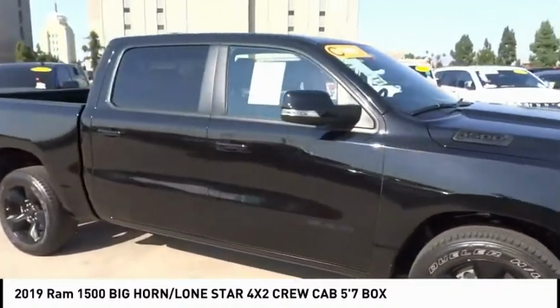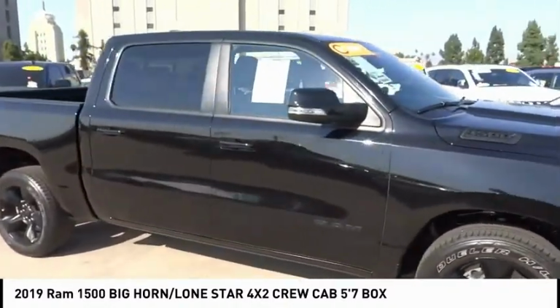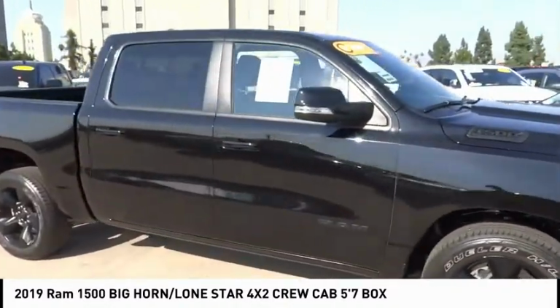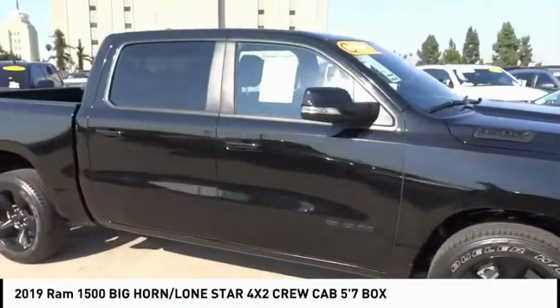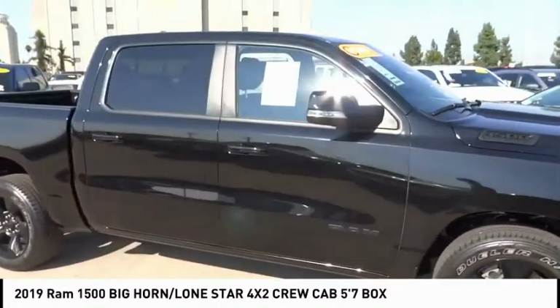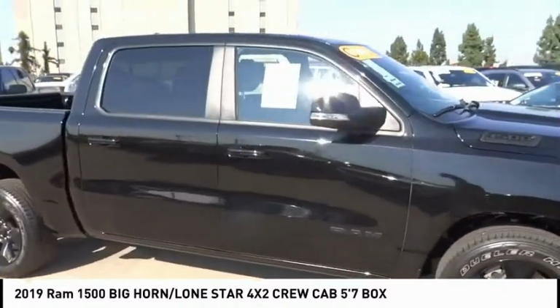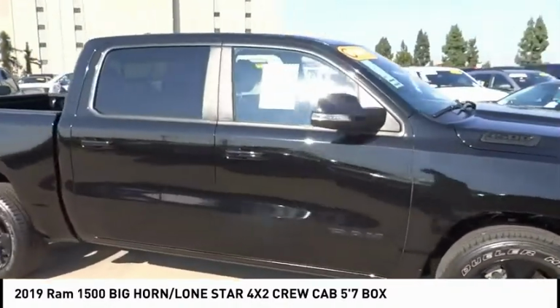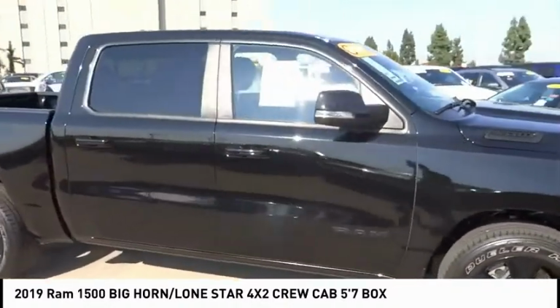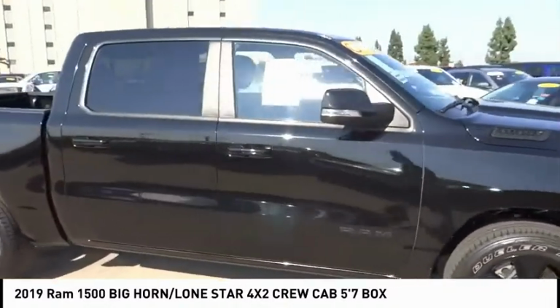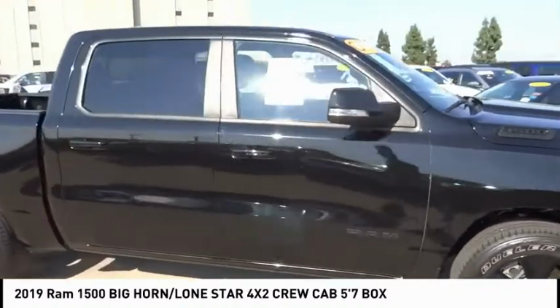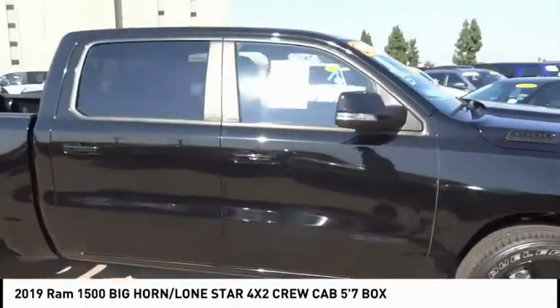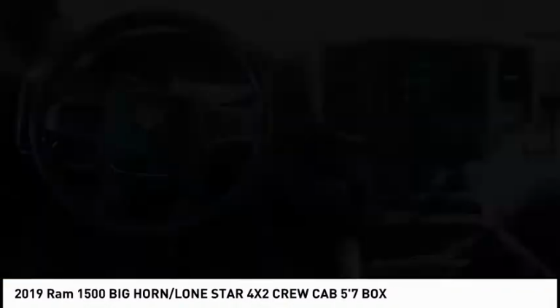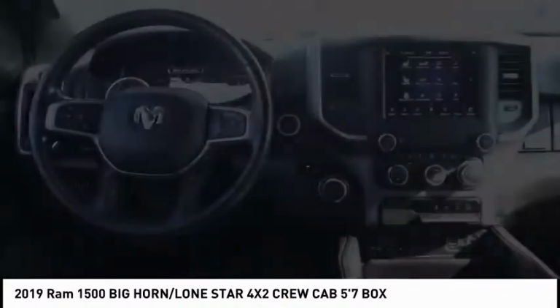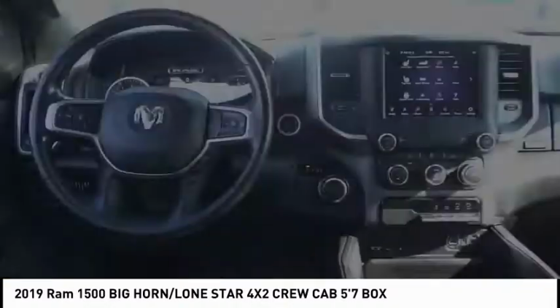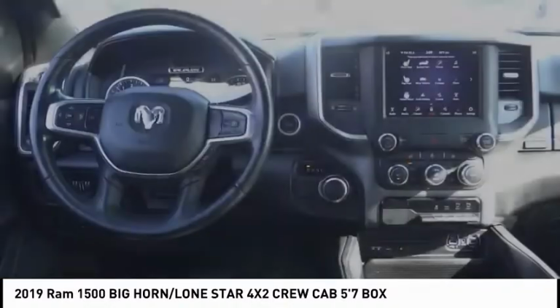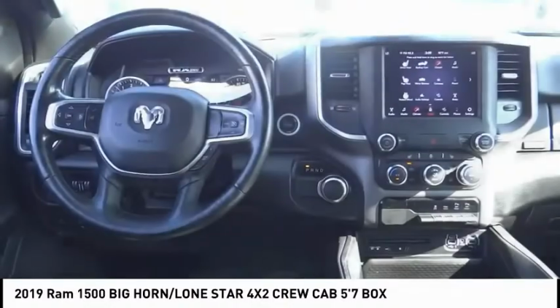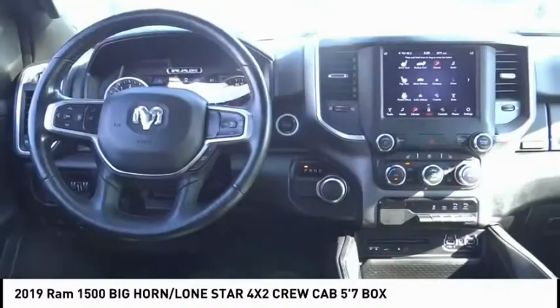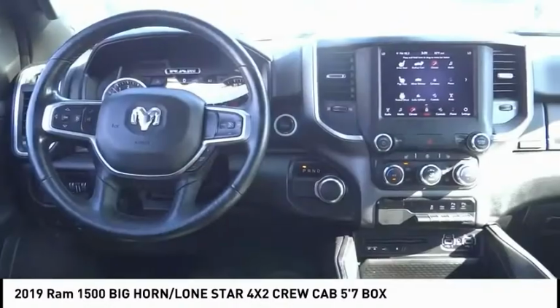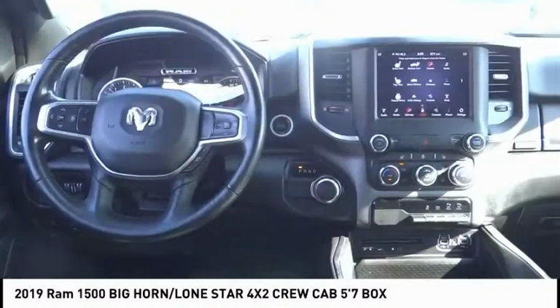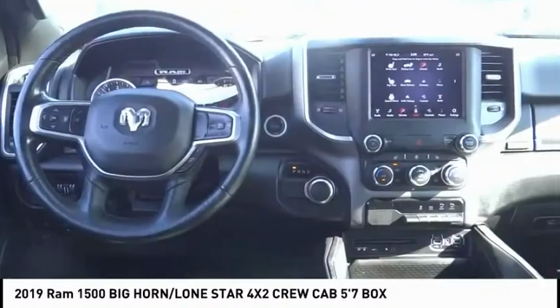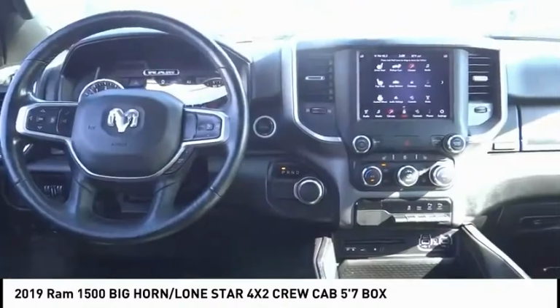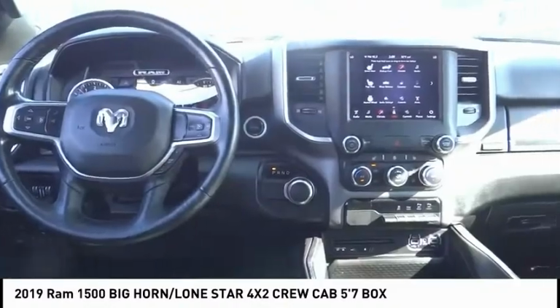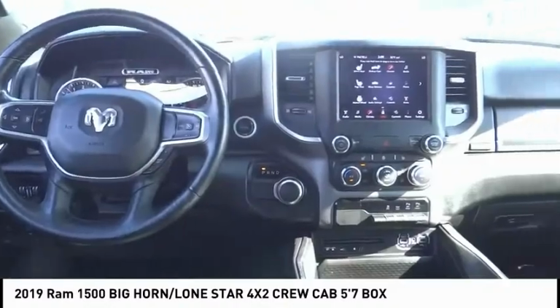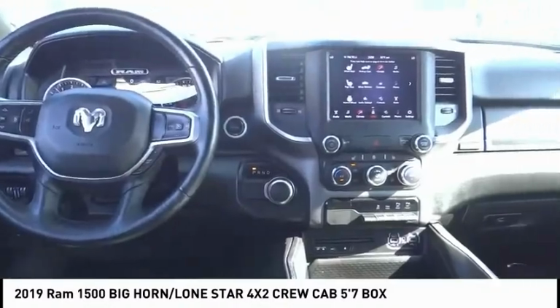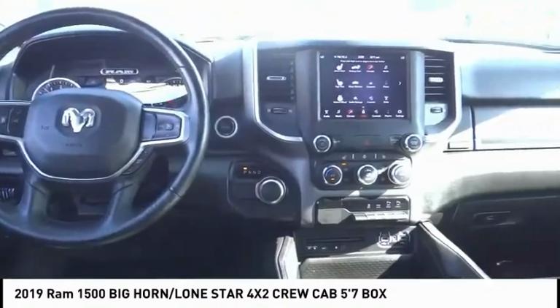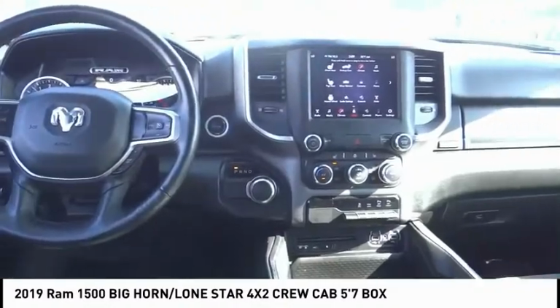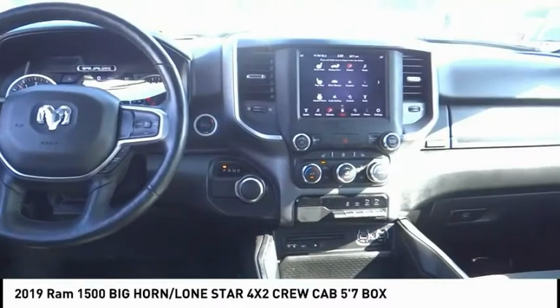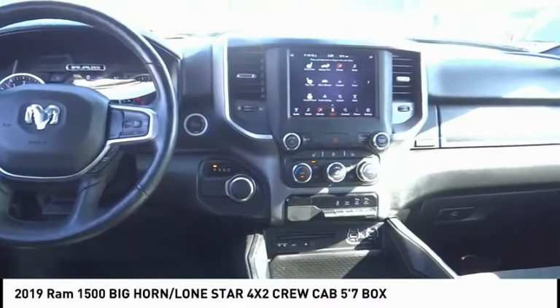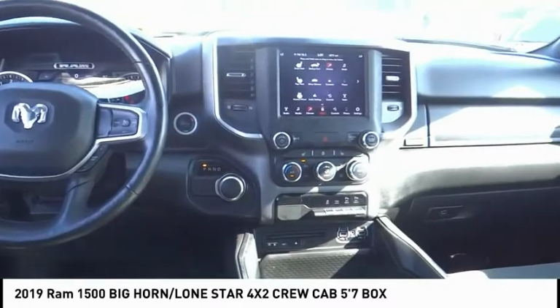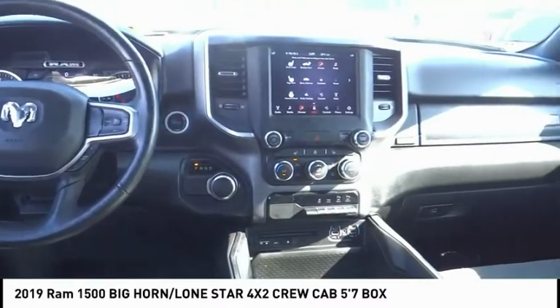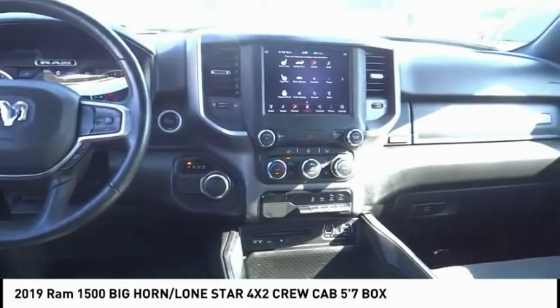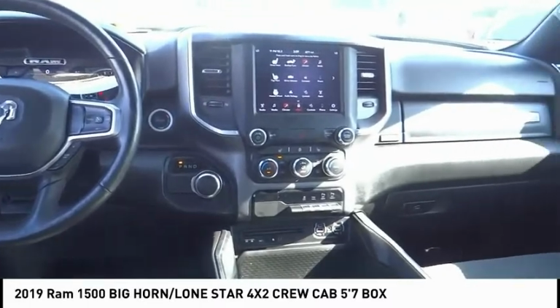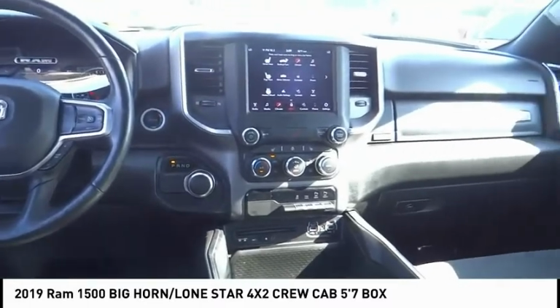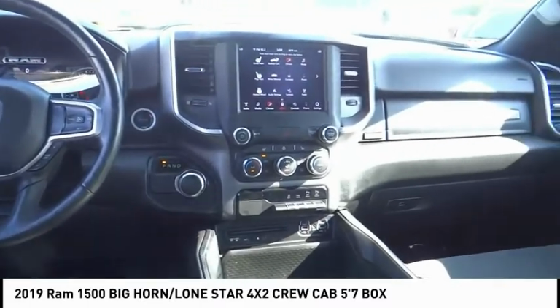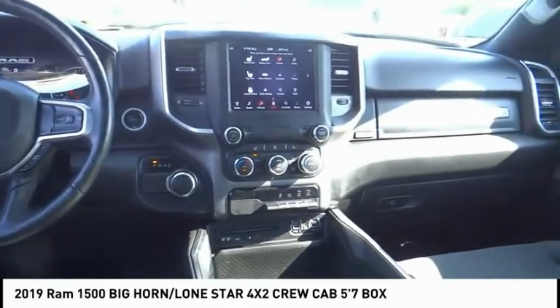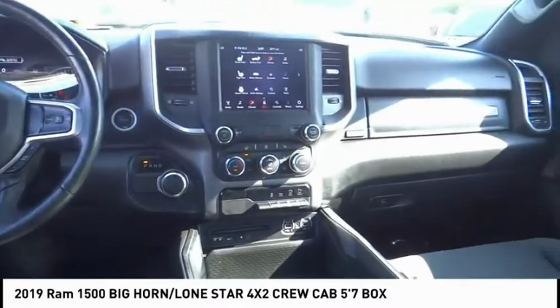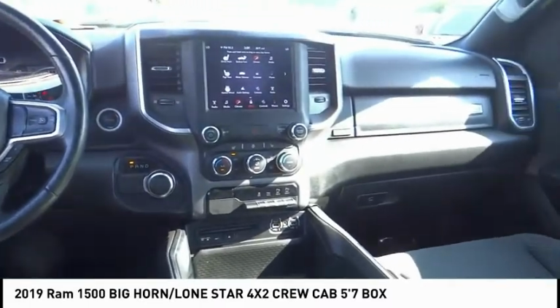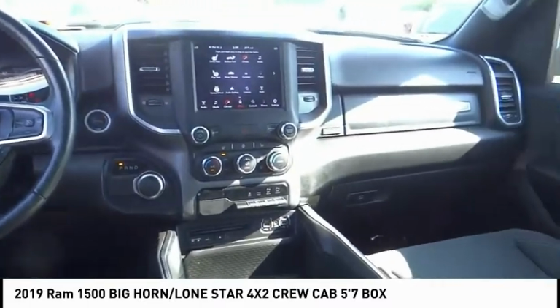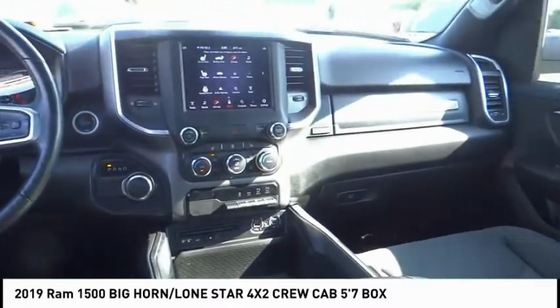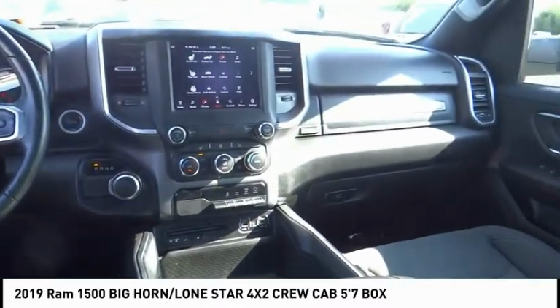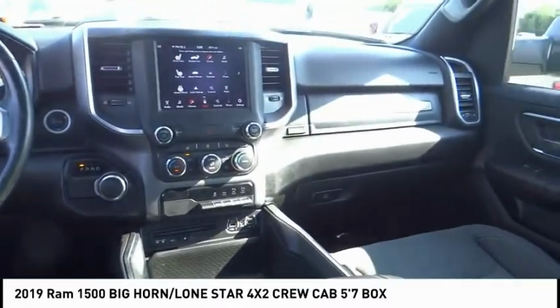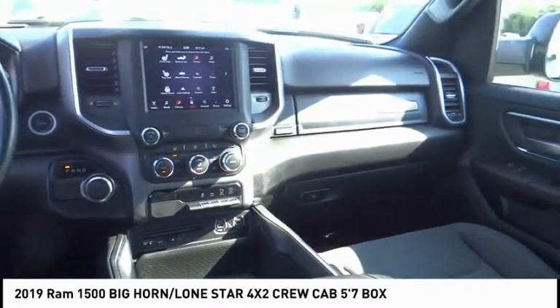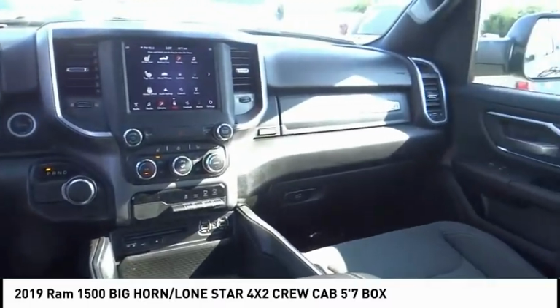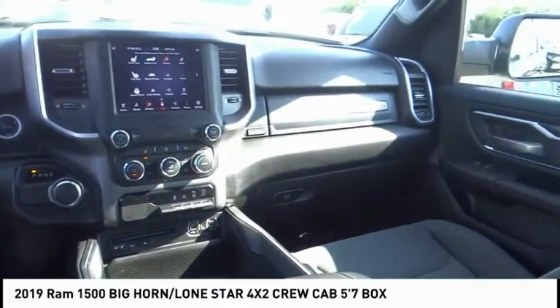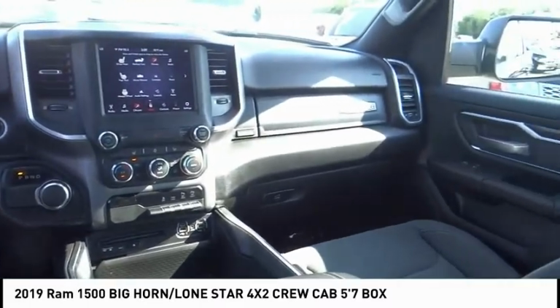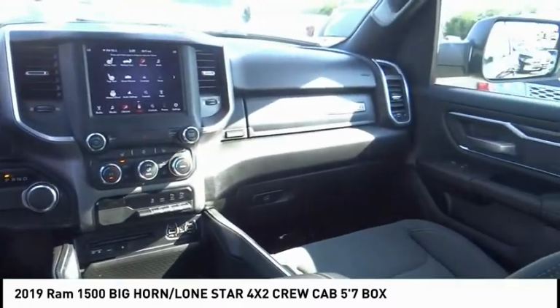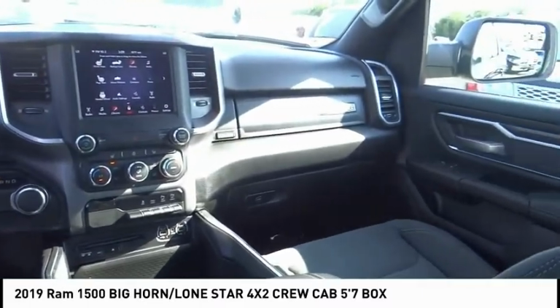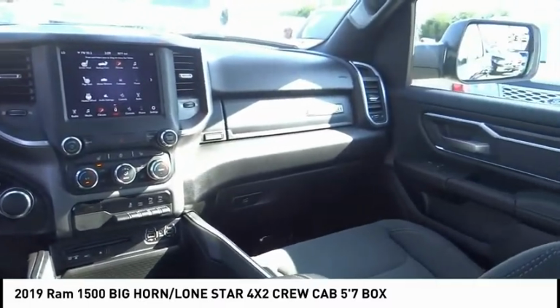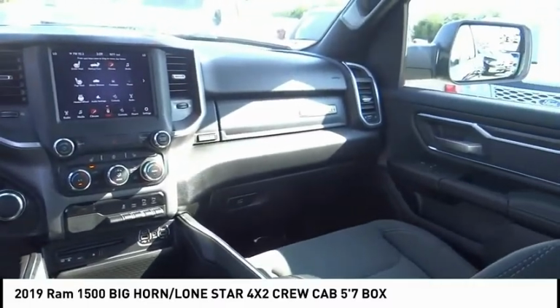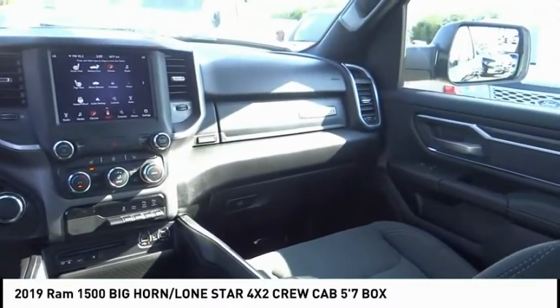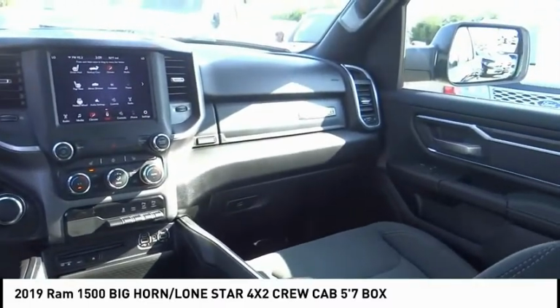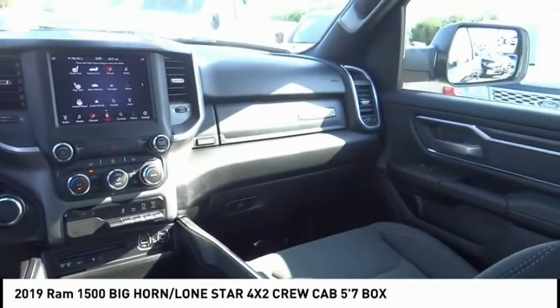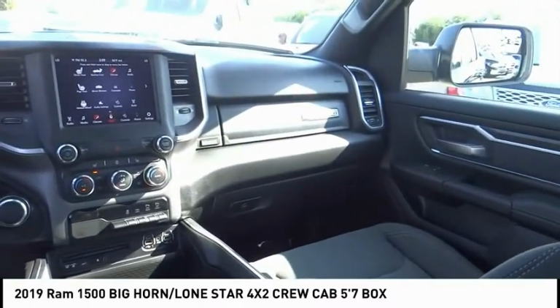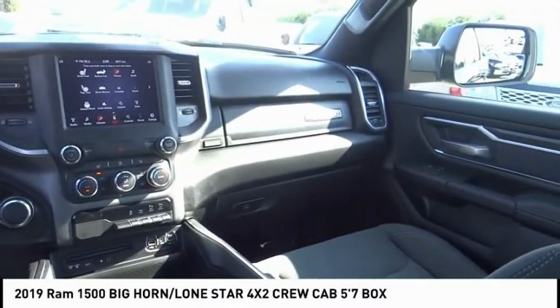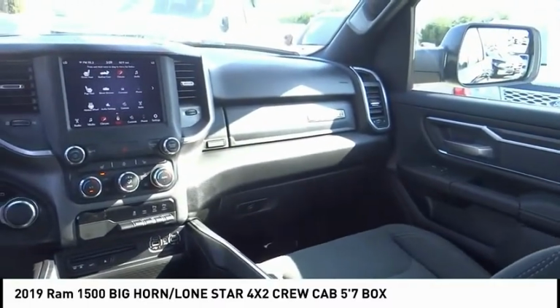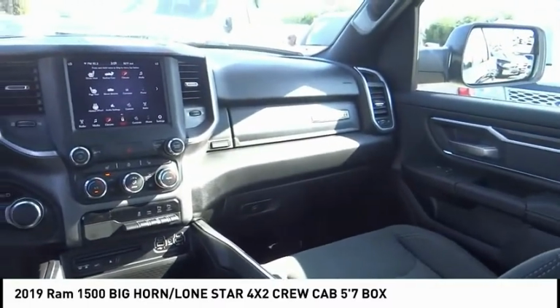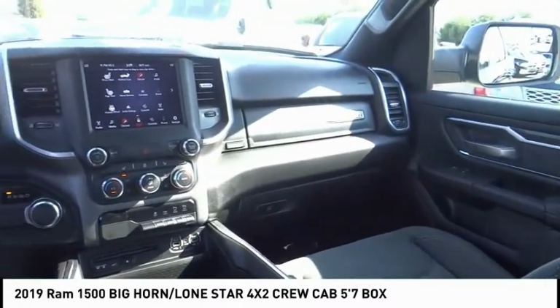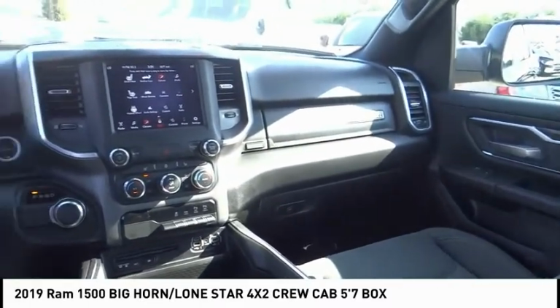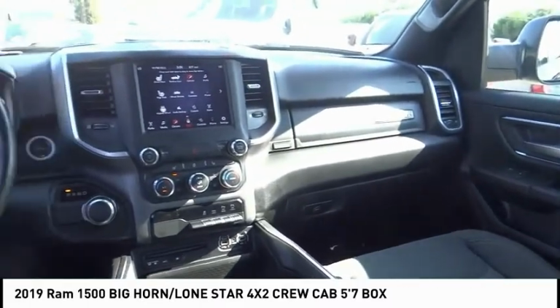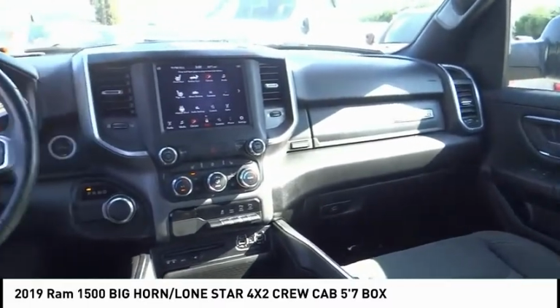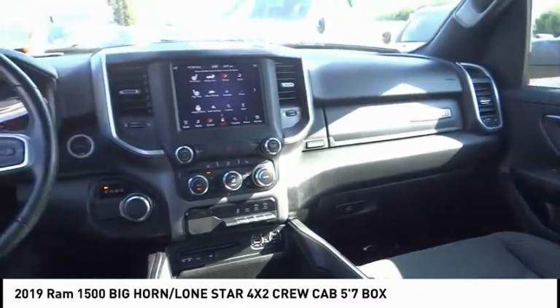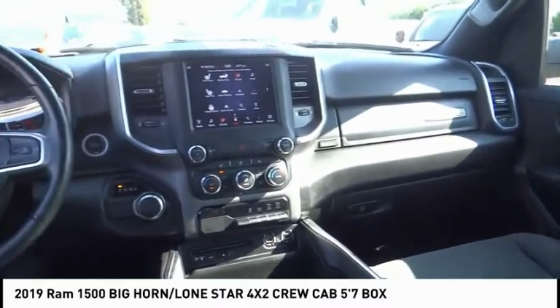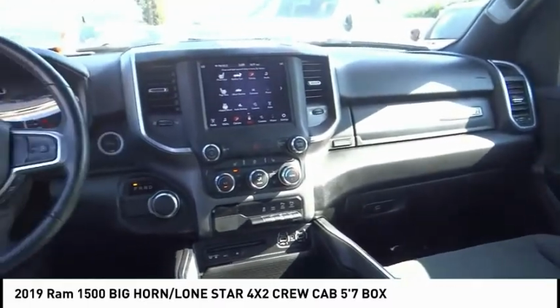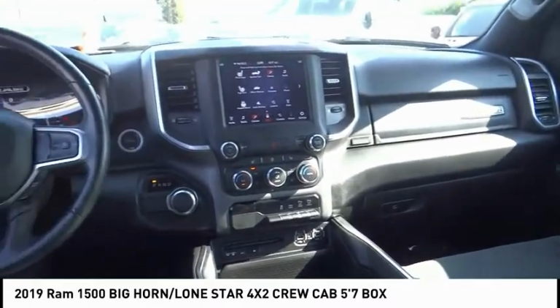Additional features include remote keyless entry, fog lights, four-wheel disc brakes, front wheel independent suspension, and speed control.